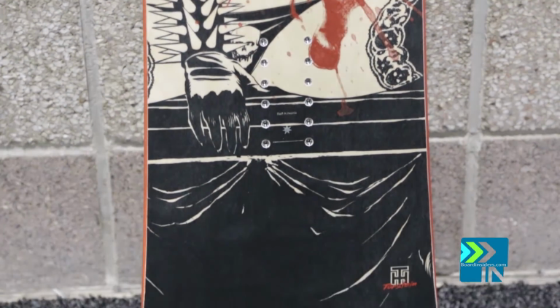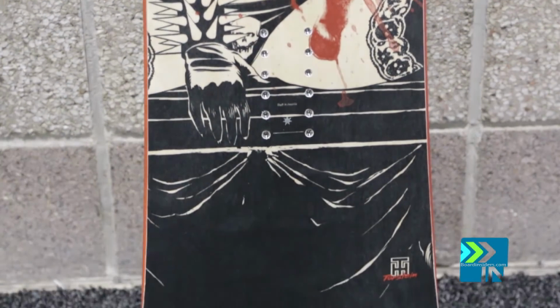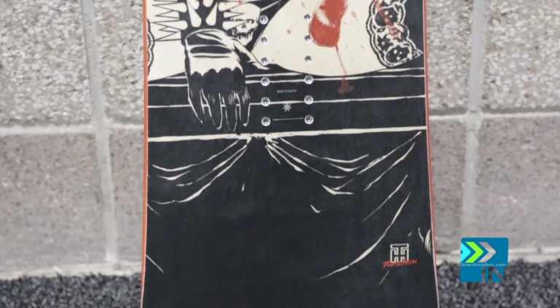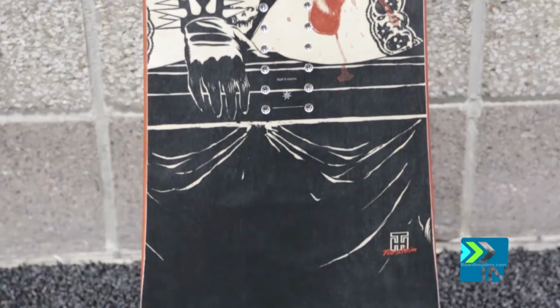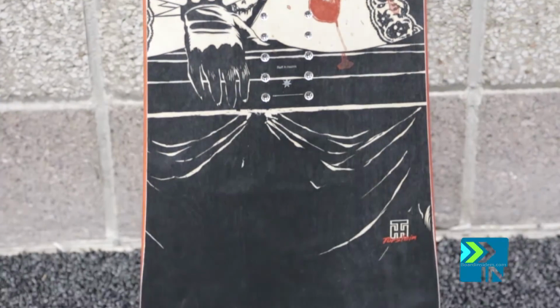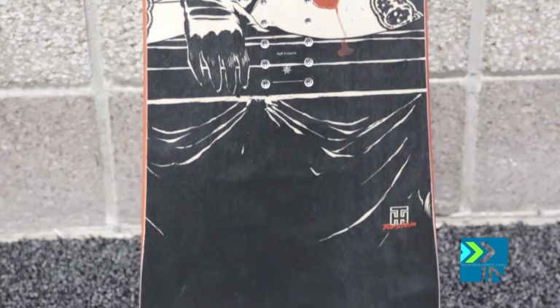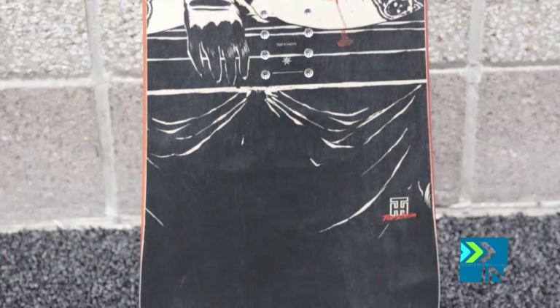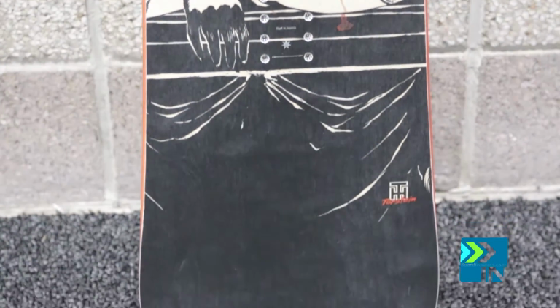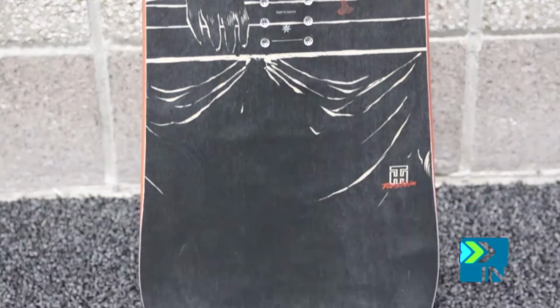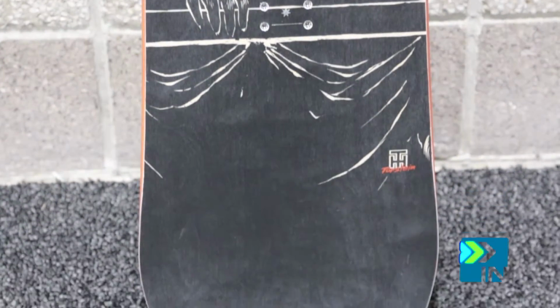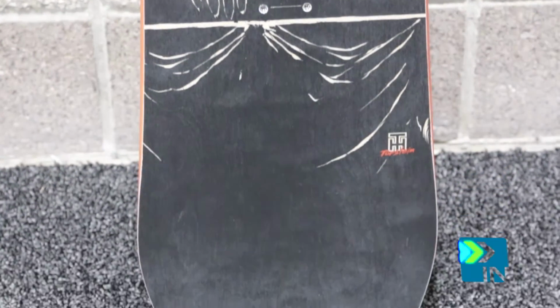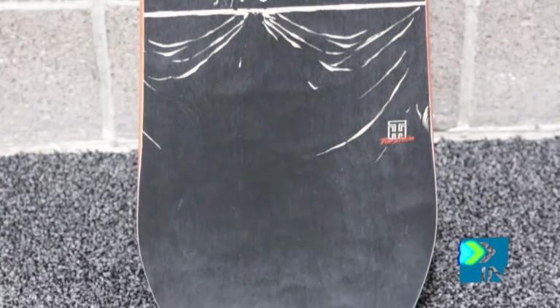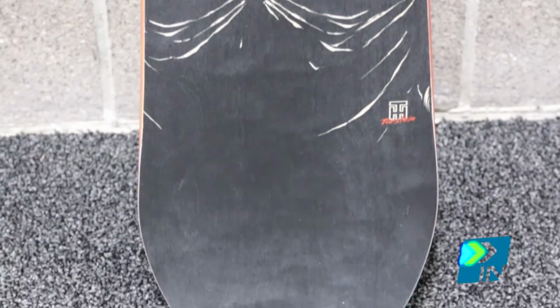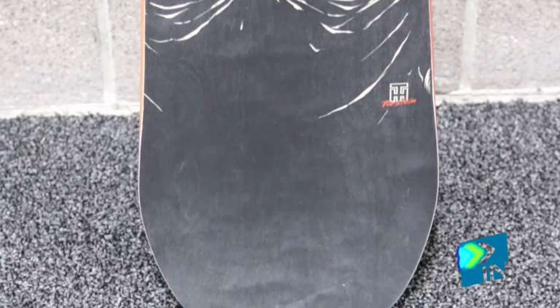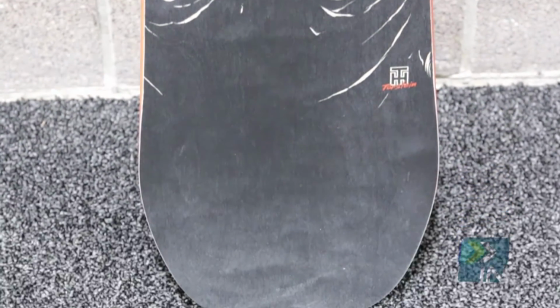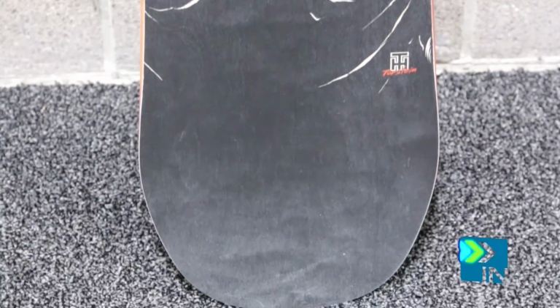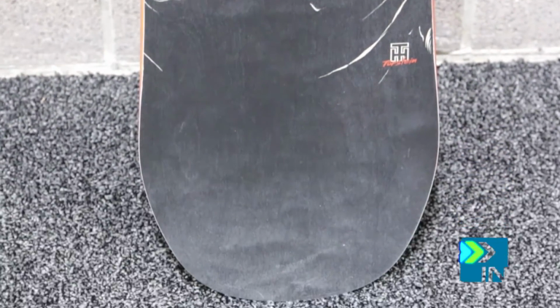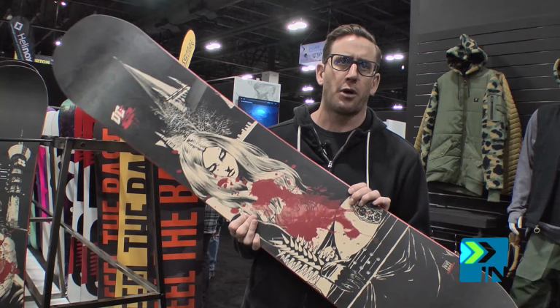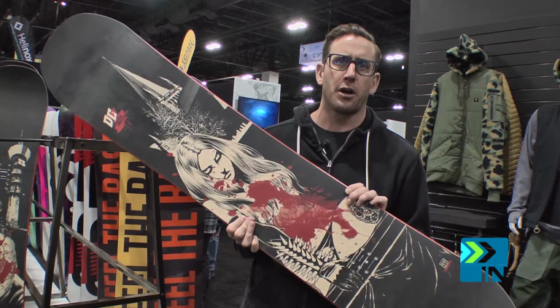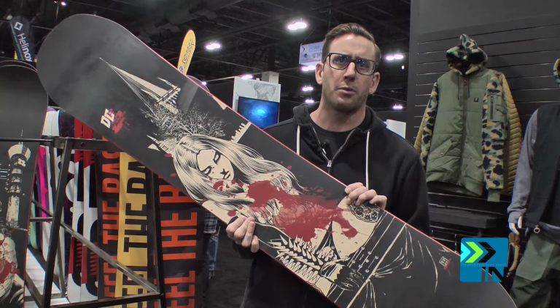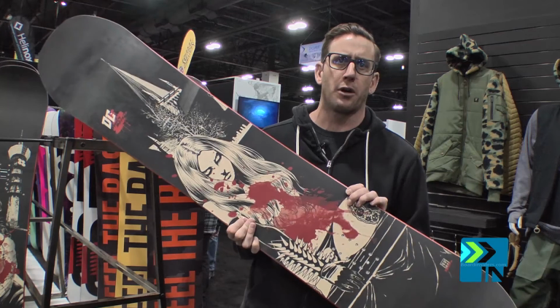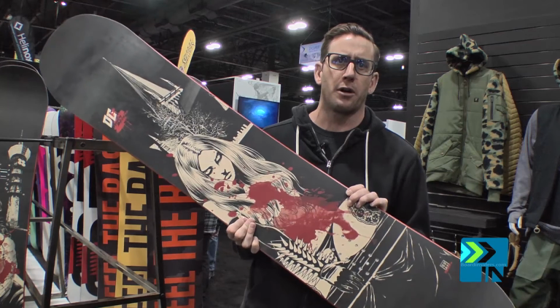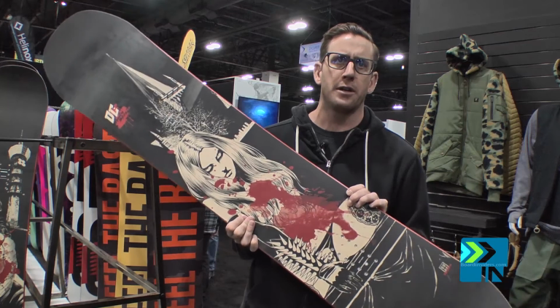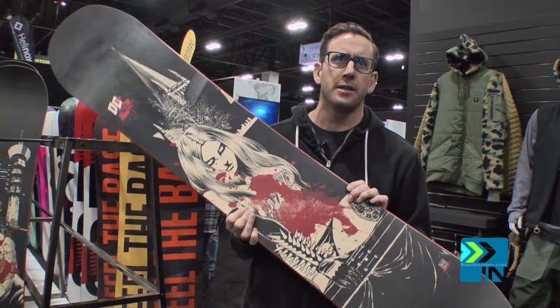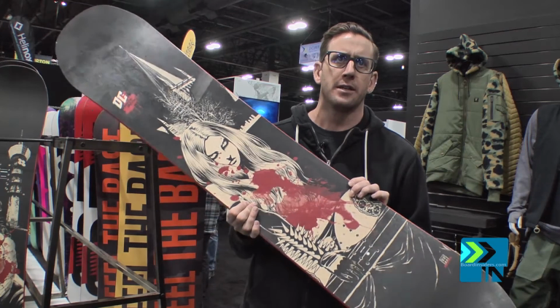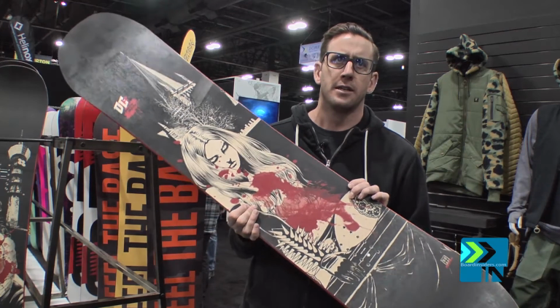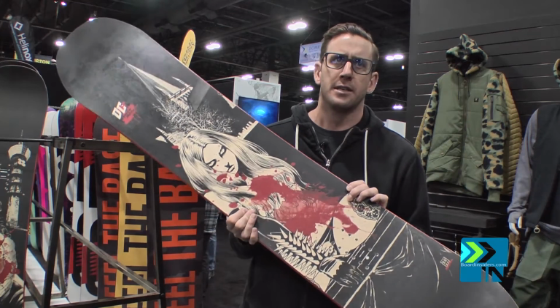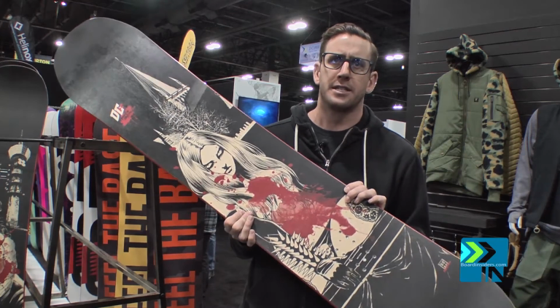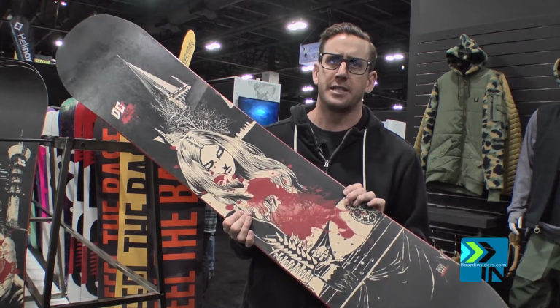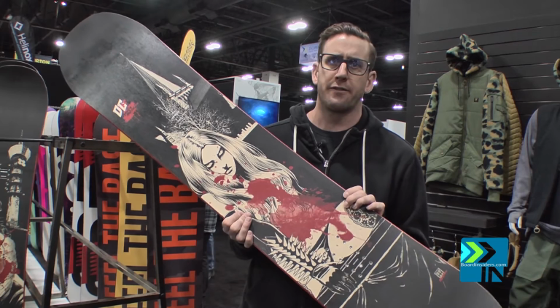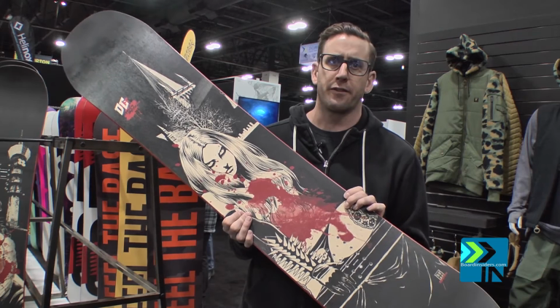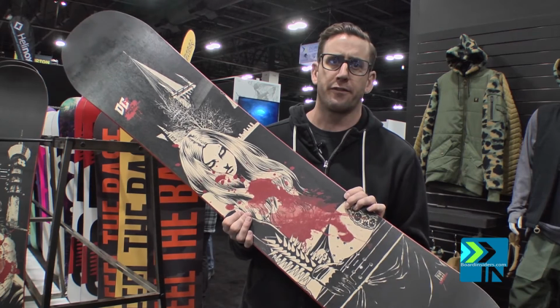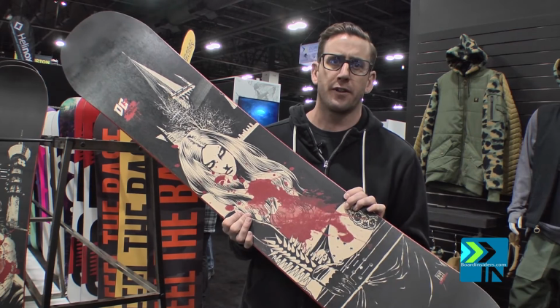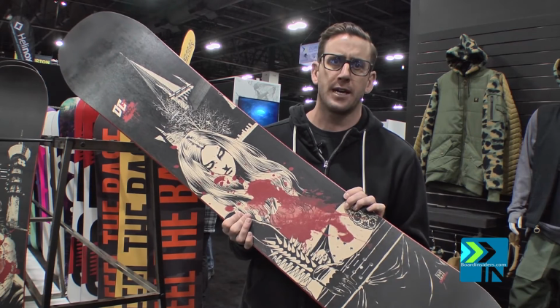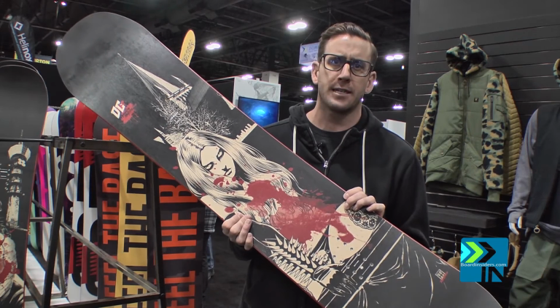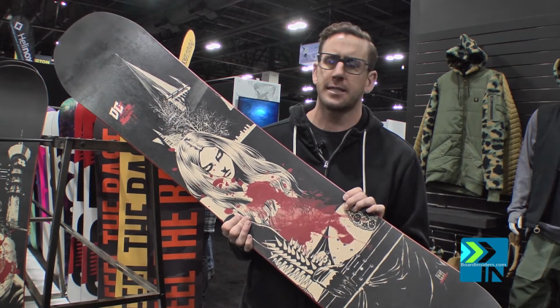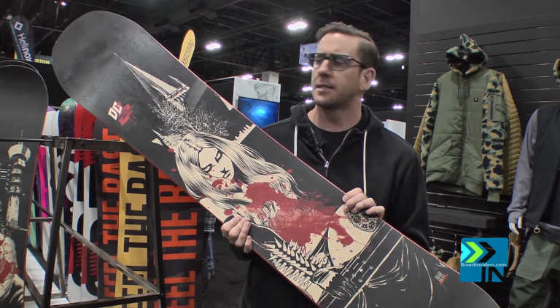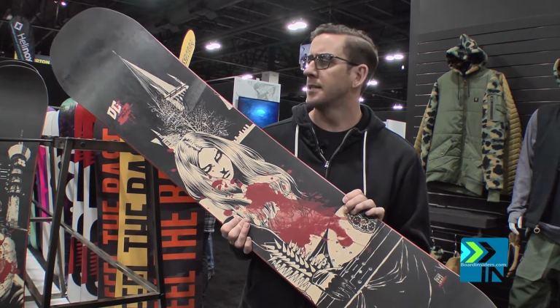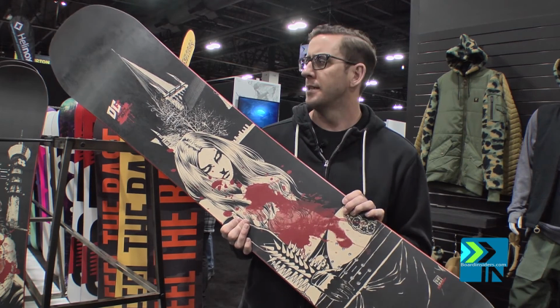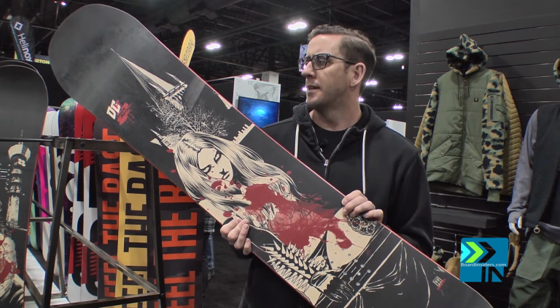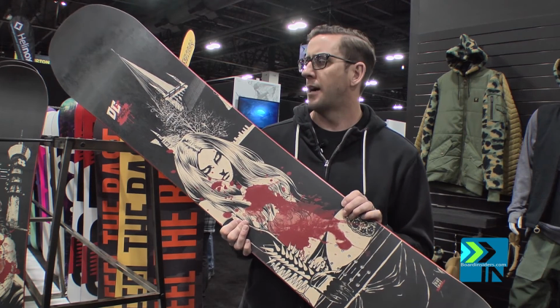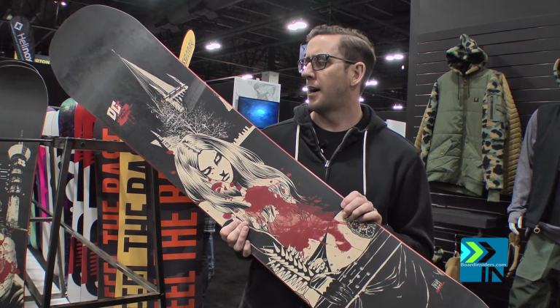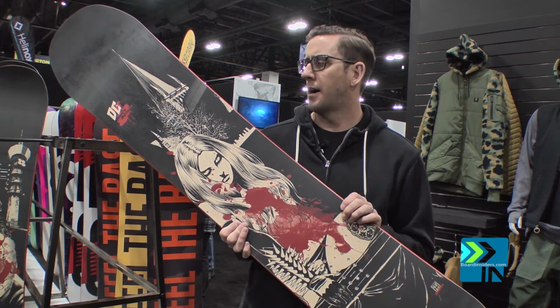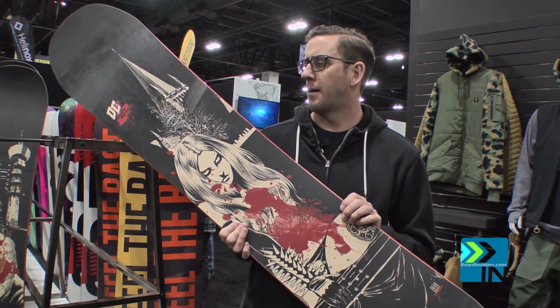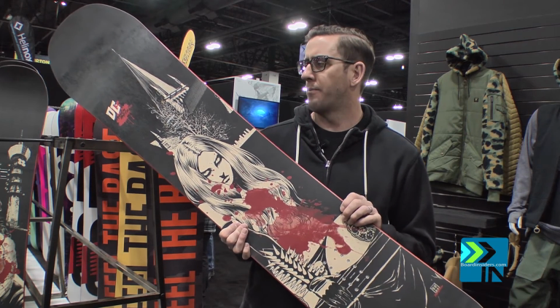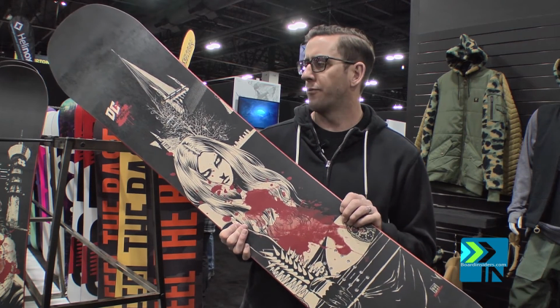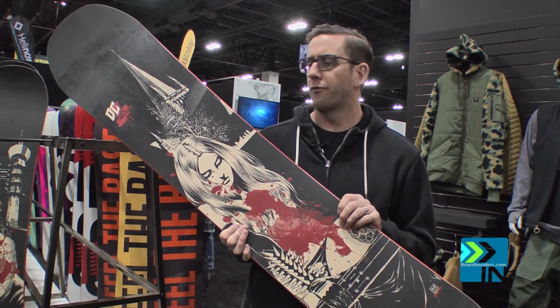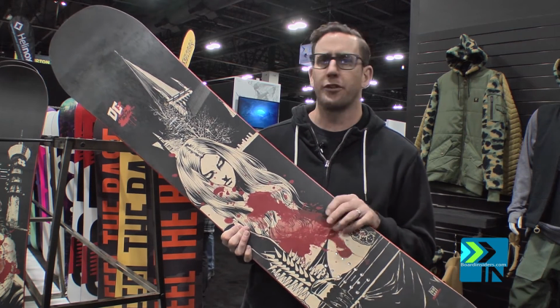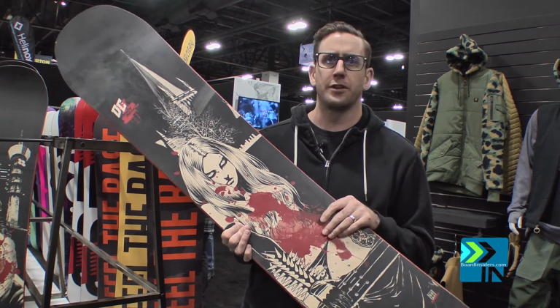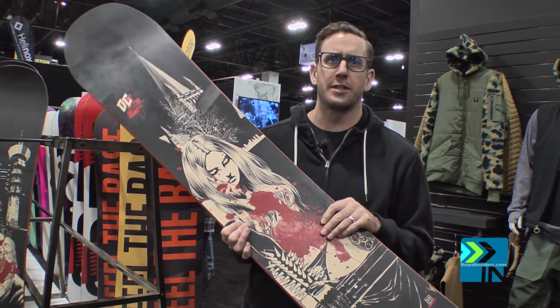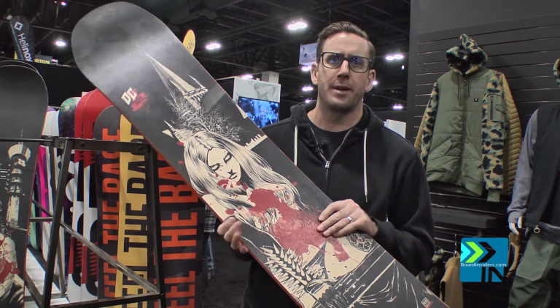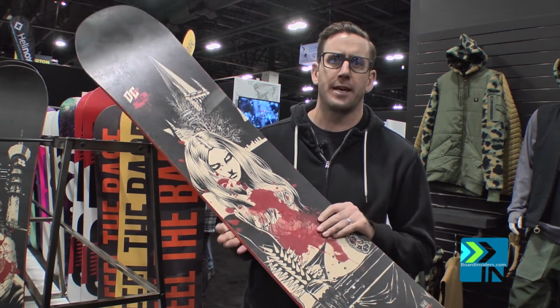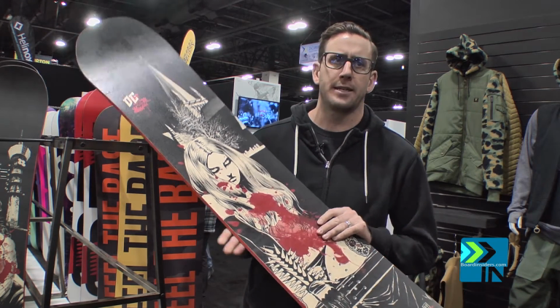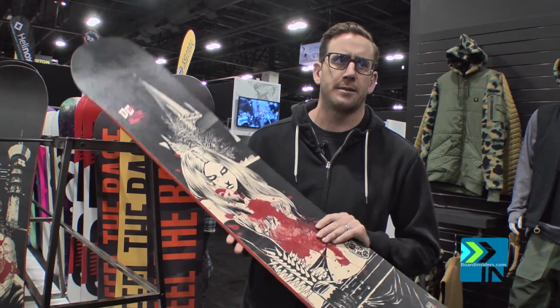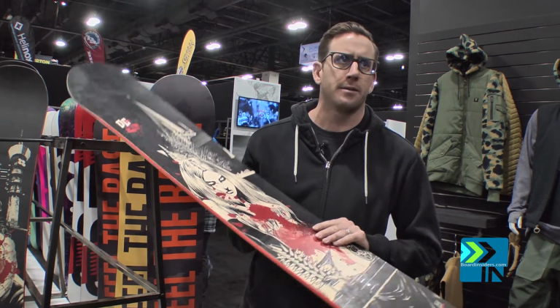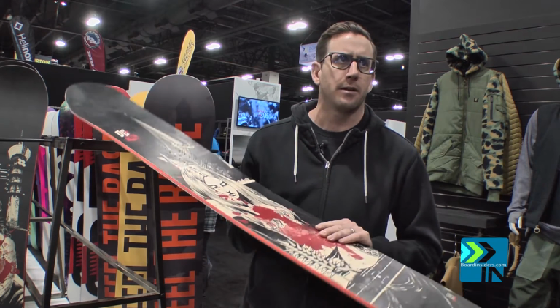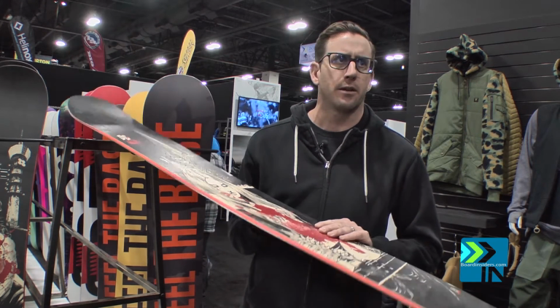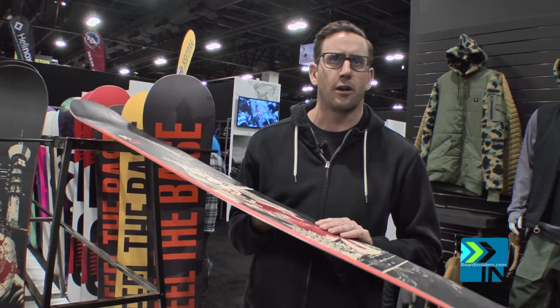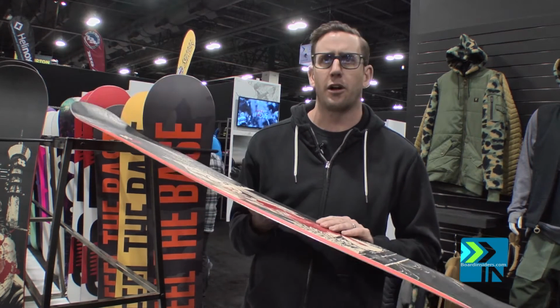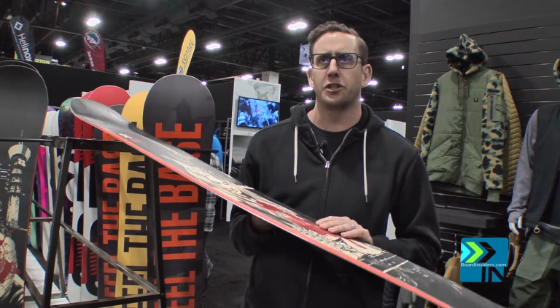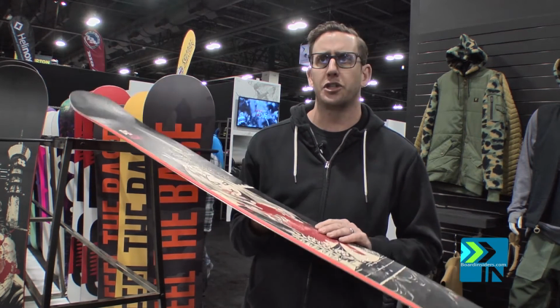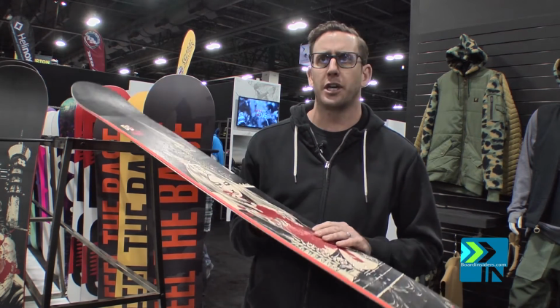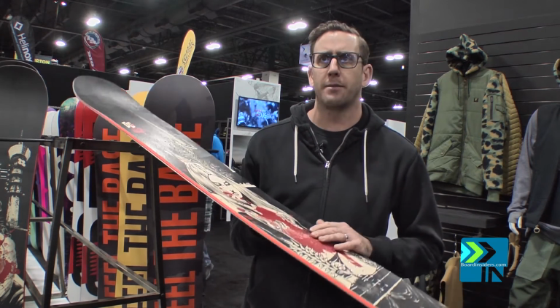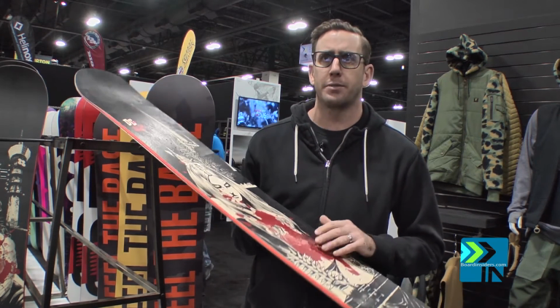It's still a hard charging park board with a stiffer flex for those demanding large jumps.